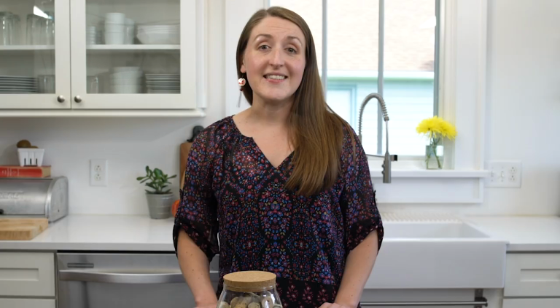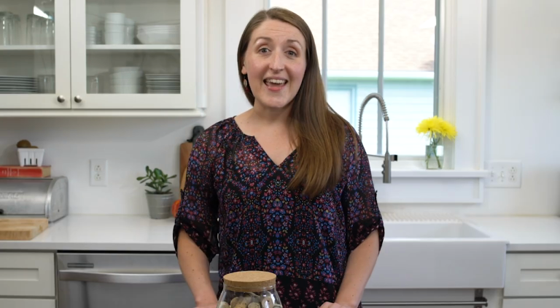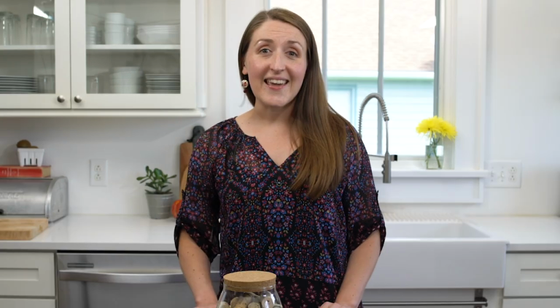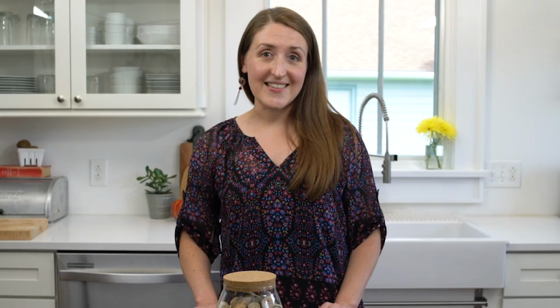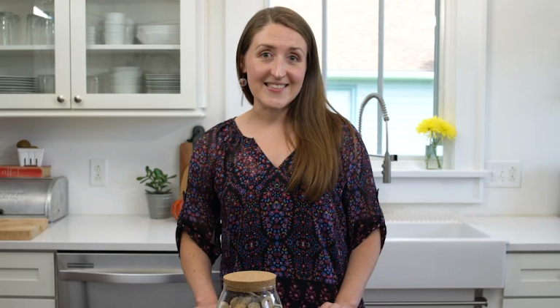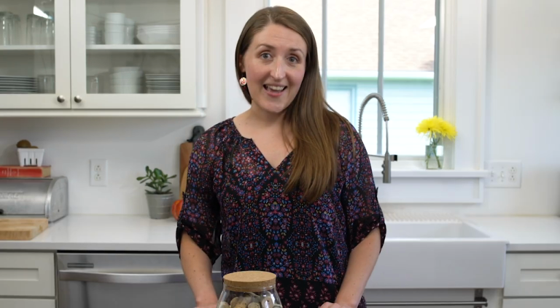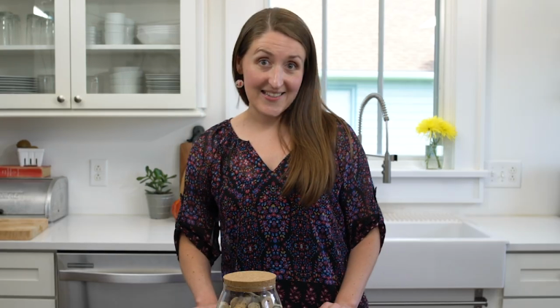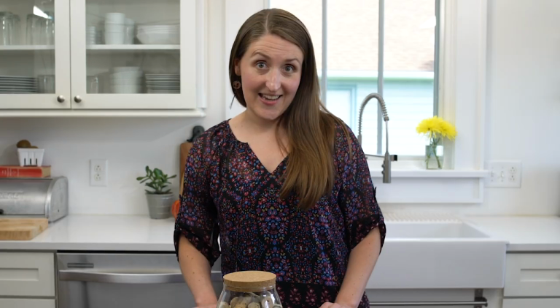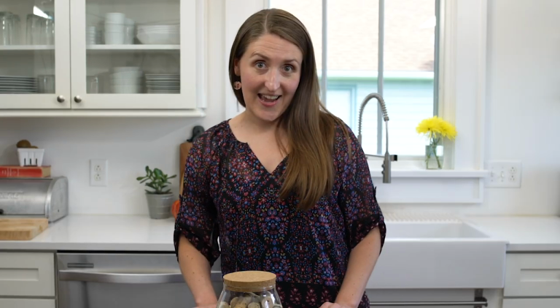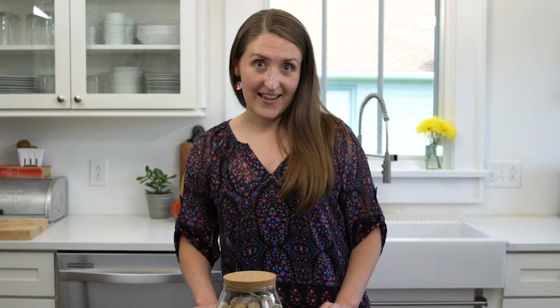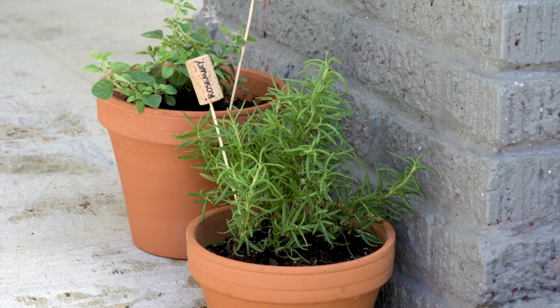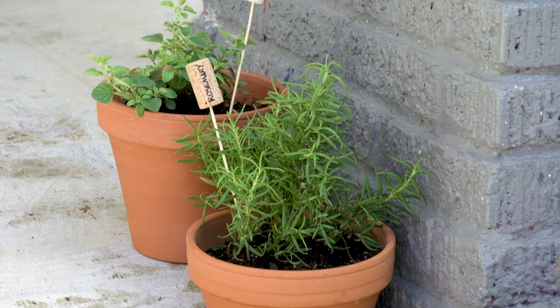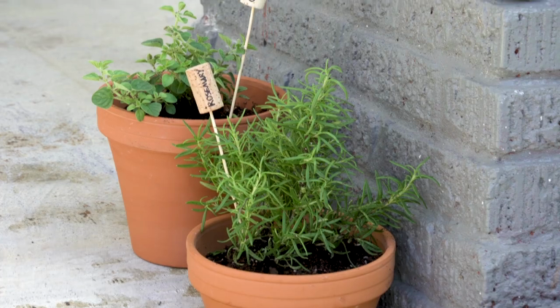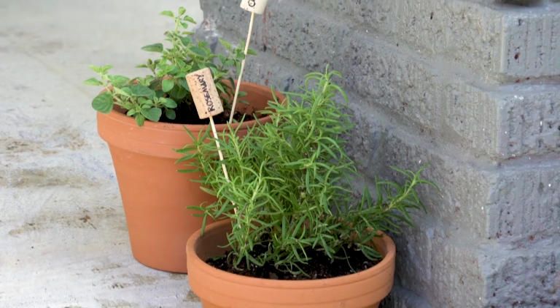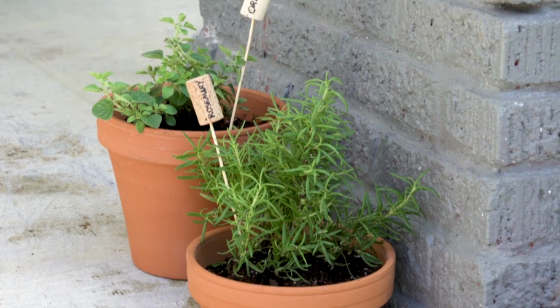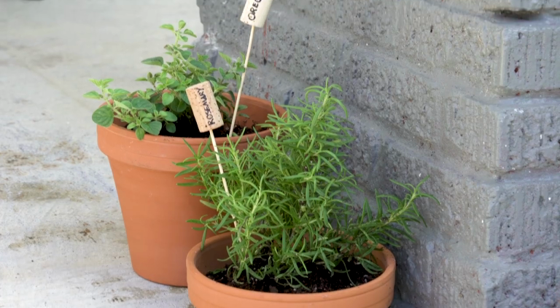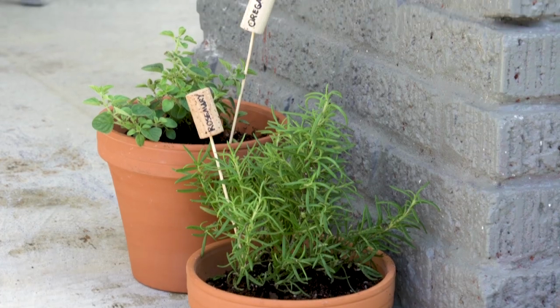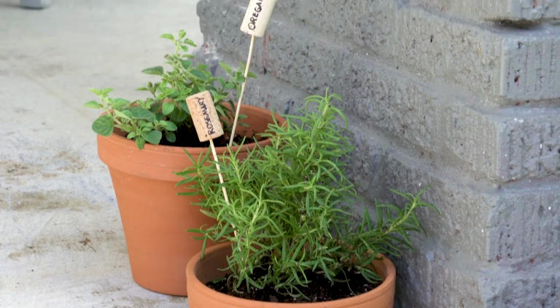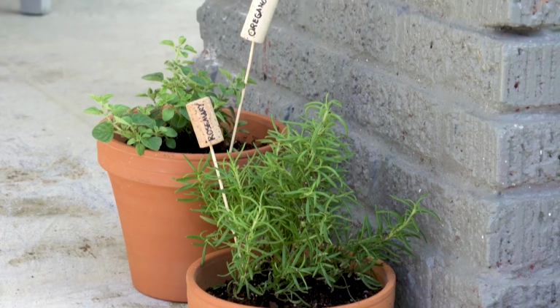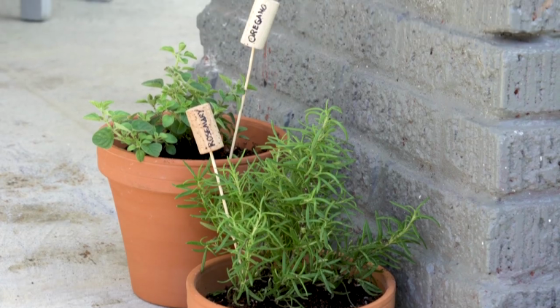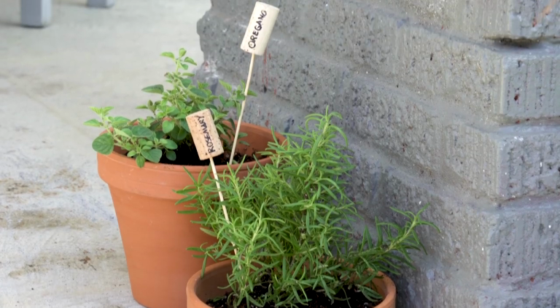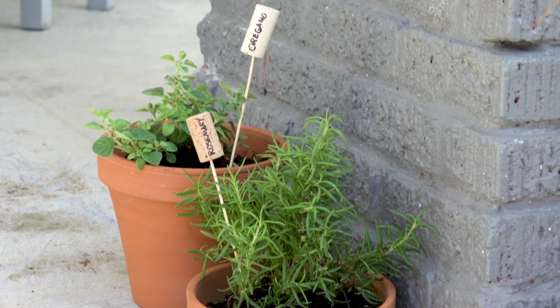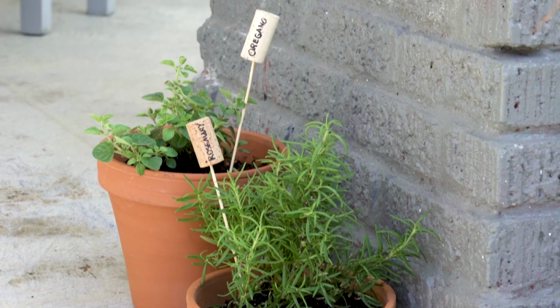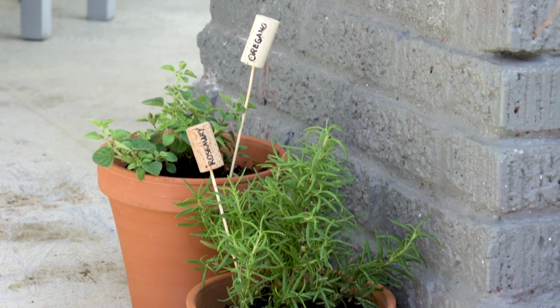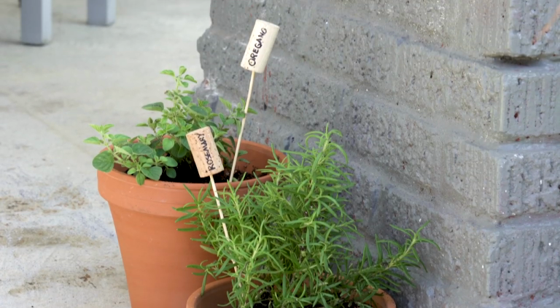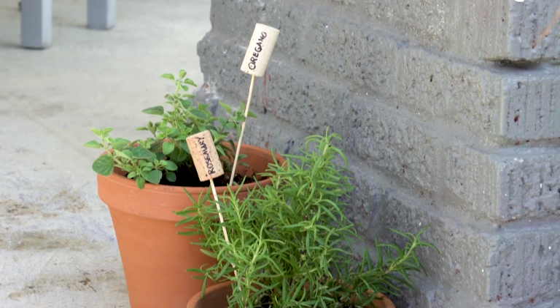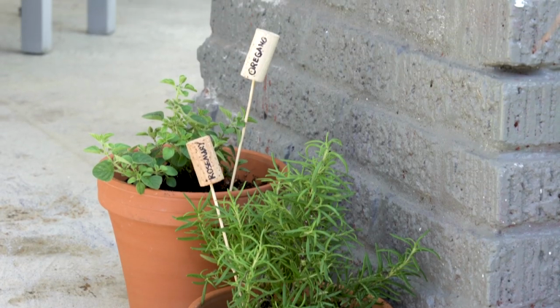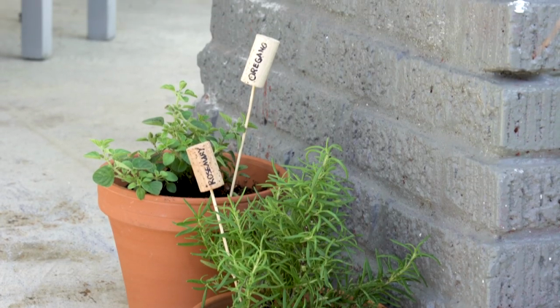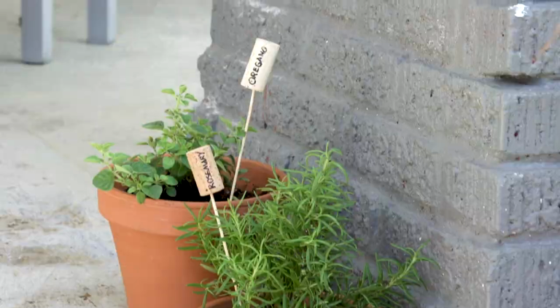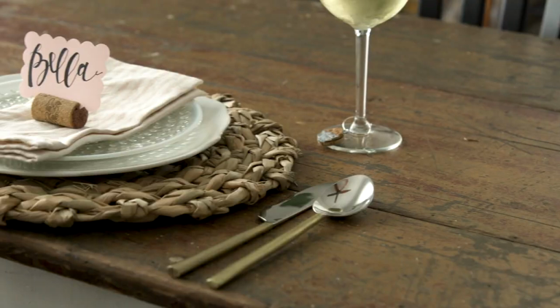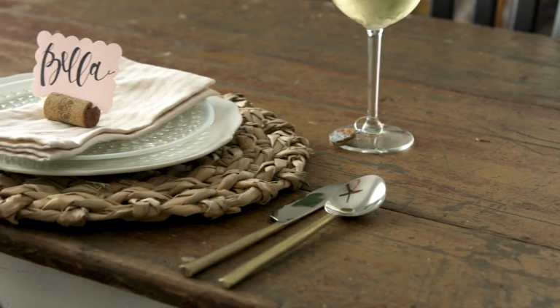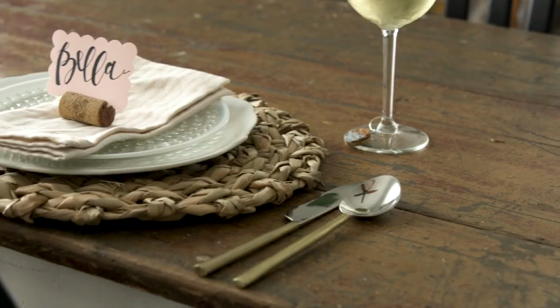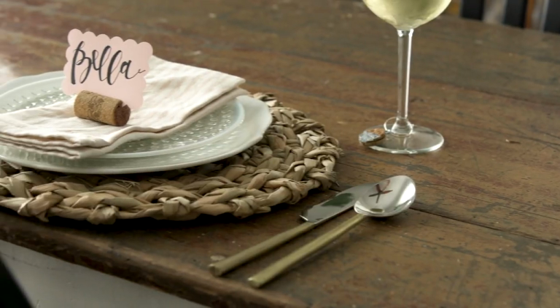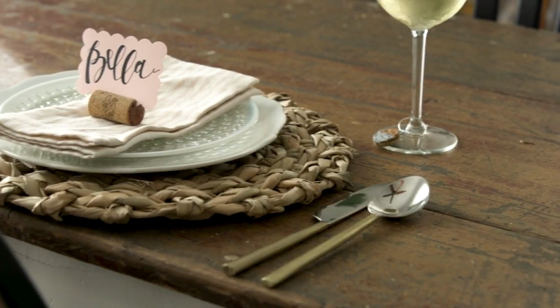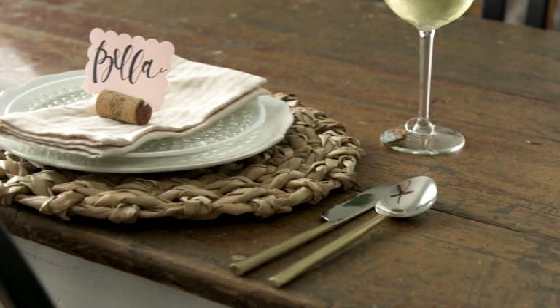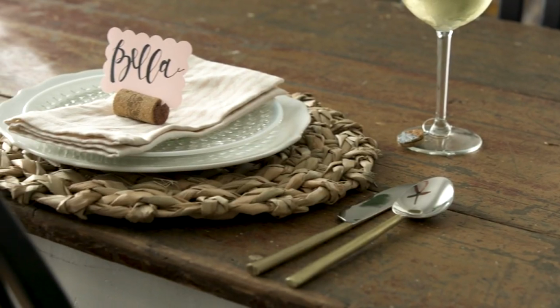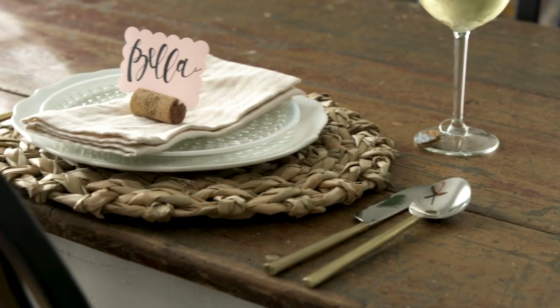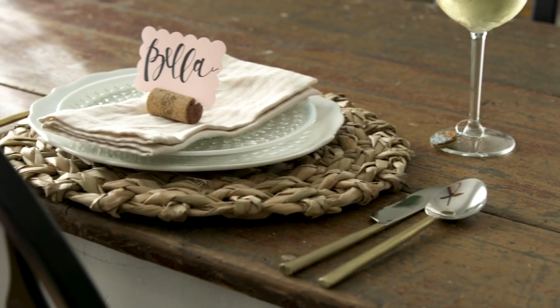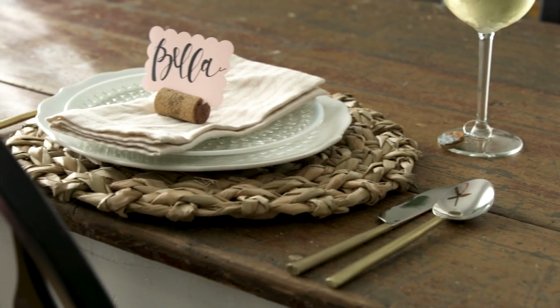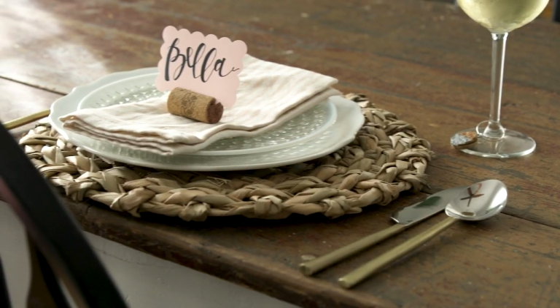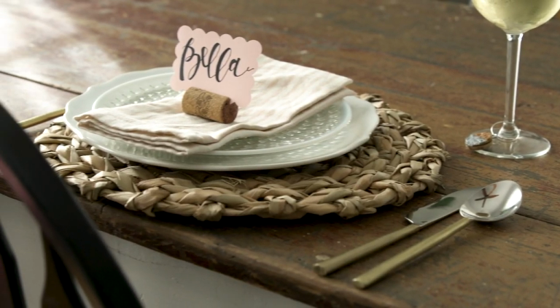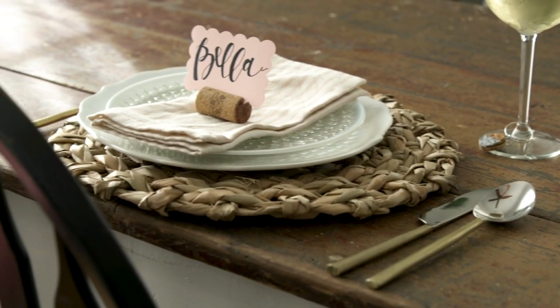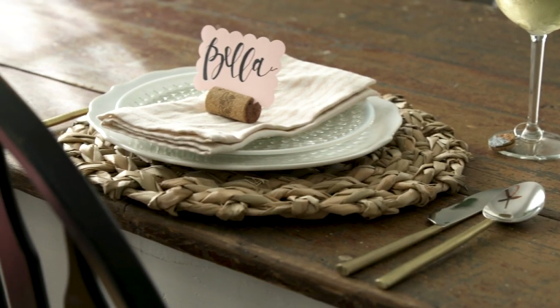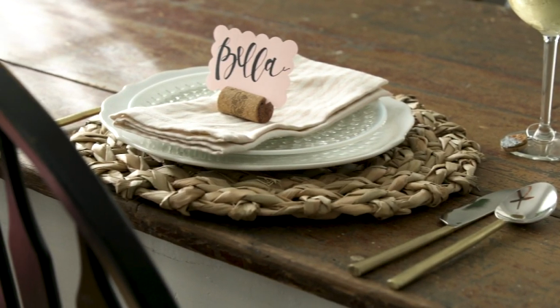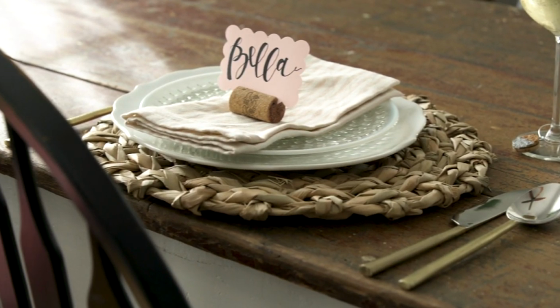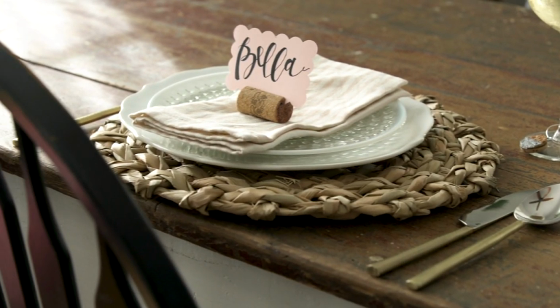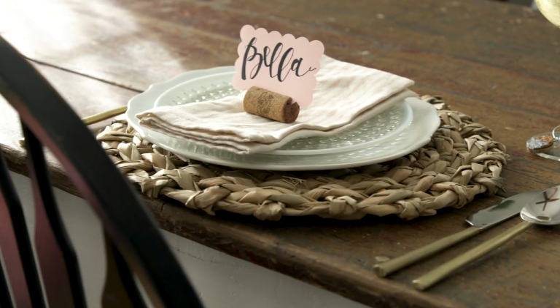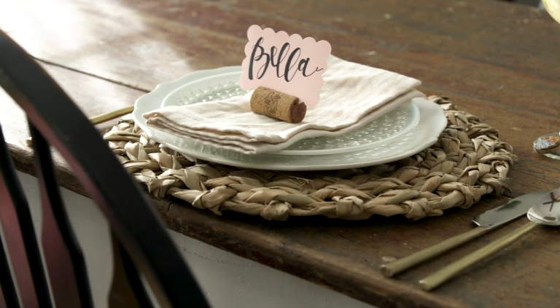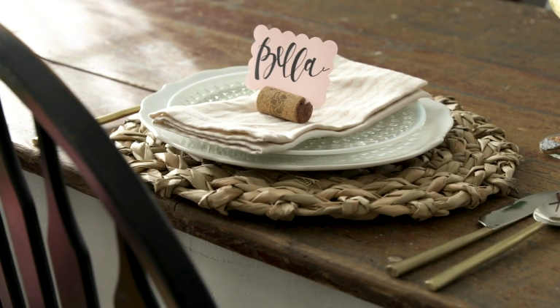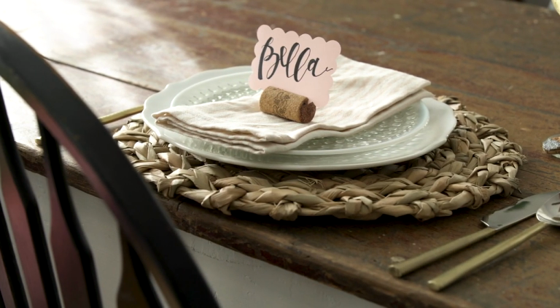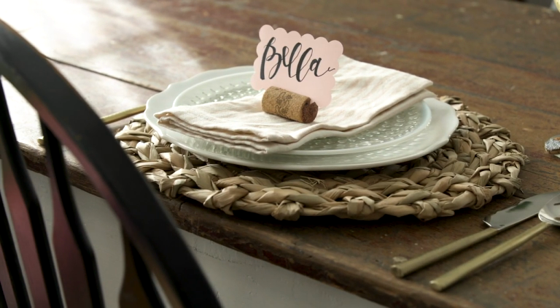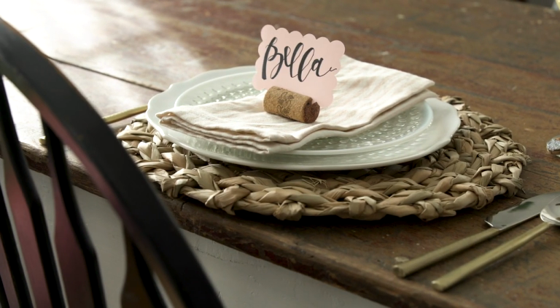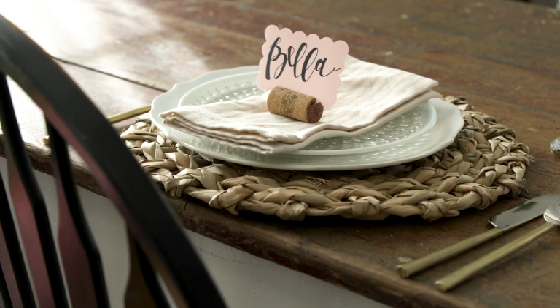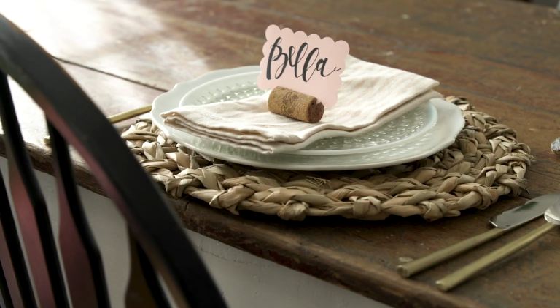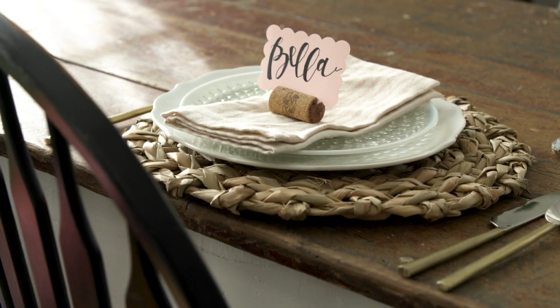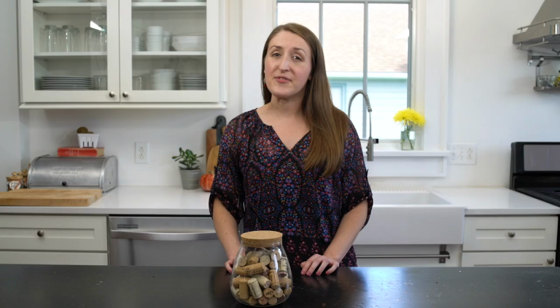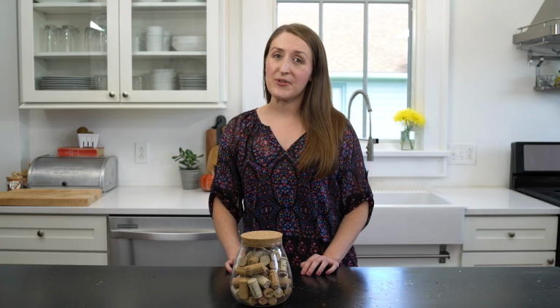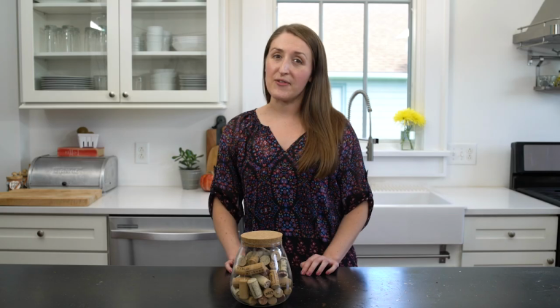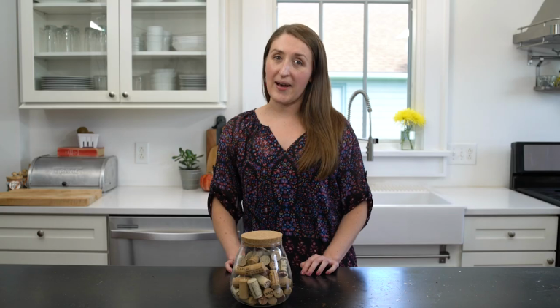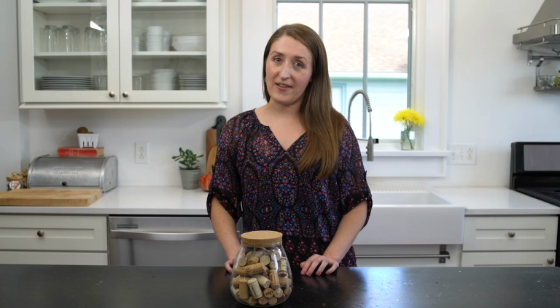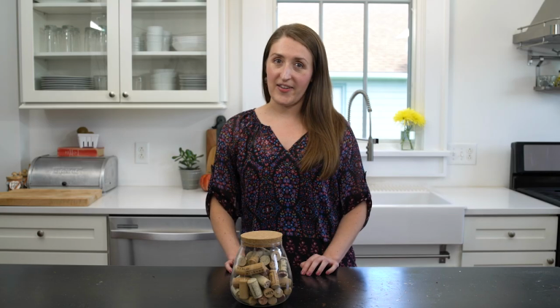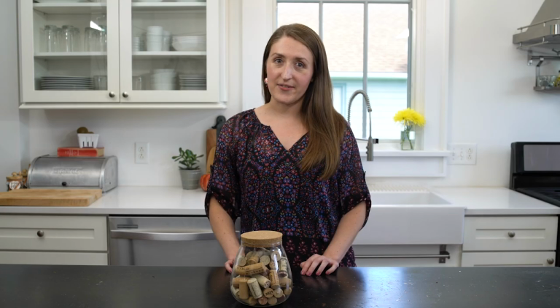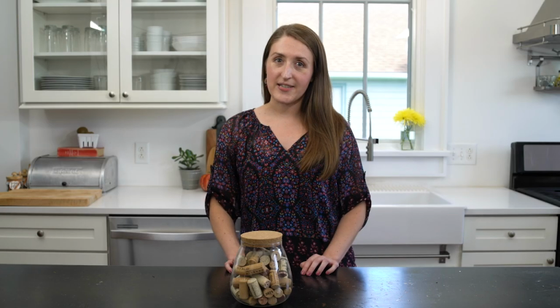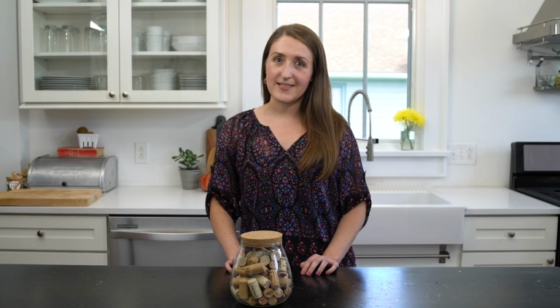Today is that day. It turns out that corks are really great for all kinds of hacks and projects around your house. So here are a few of my favorites.